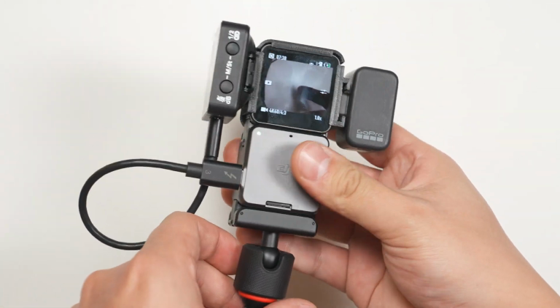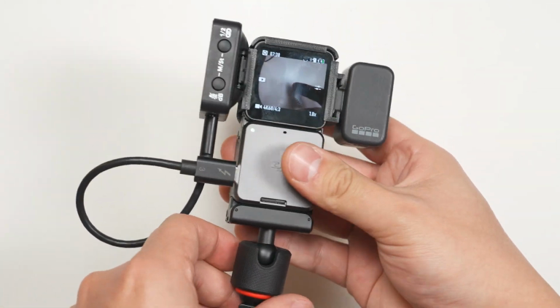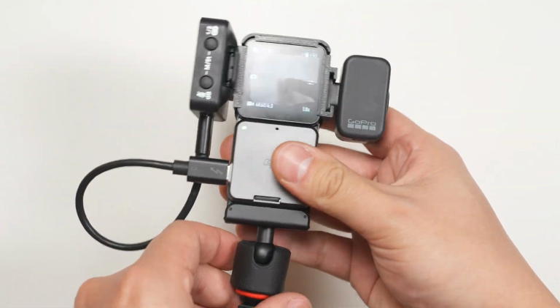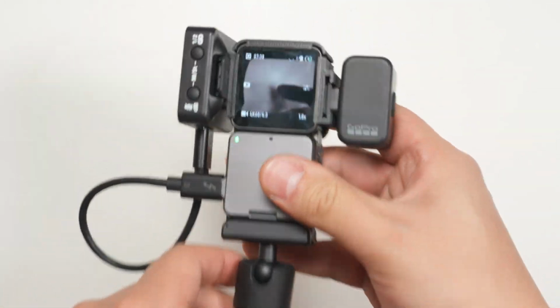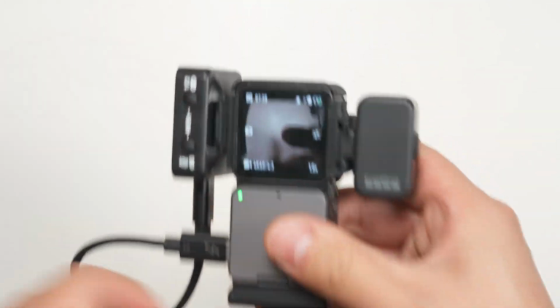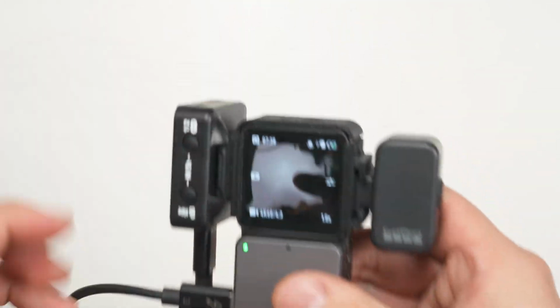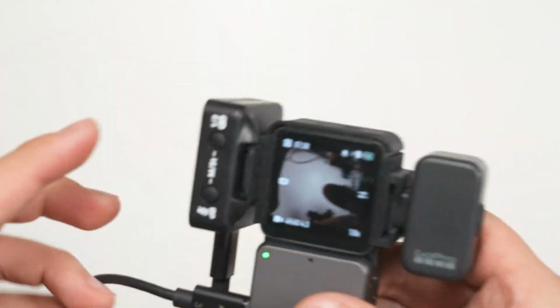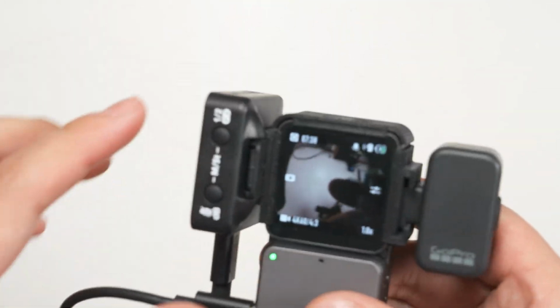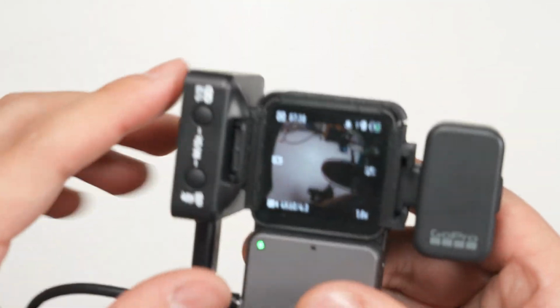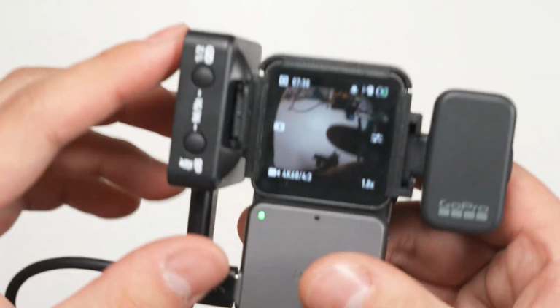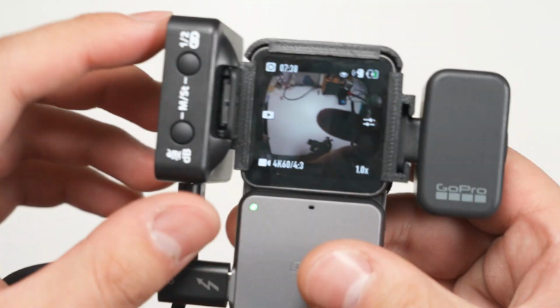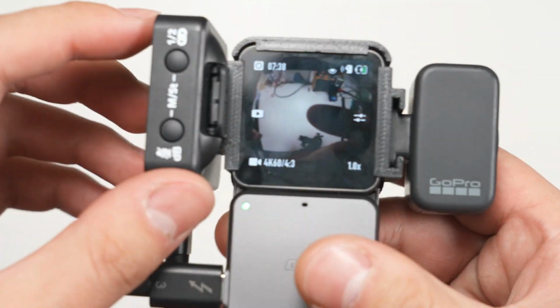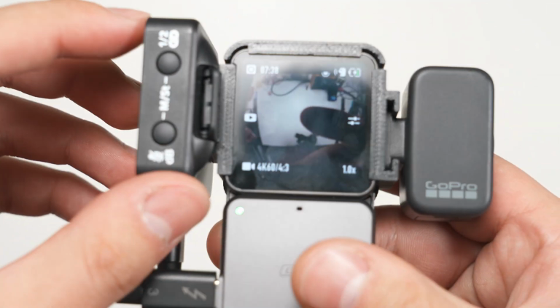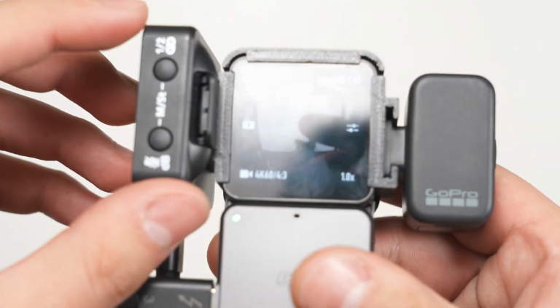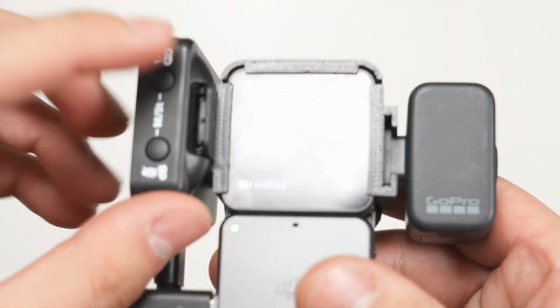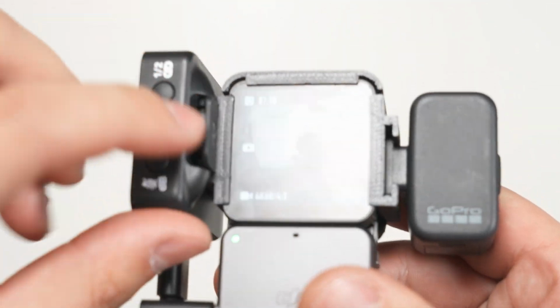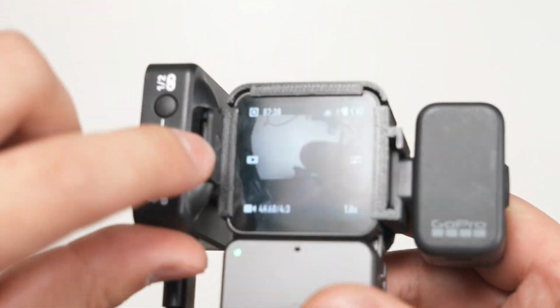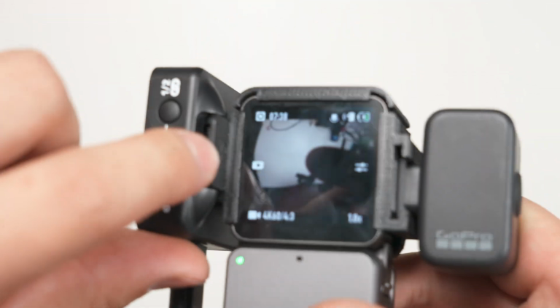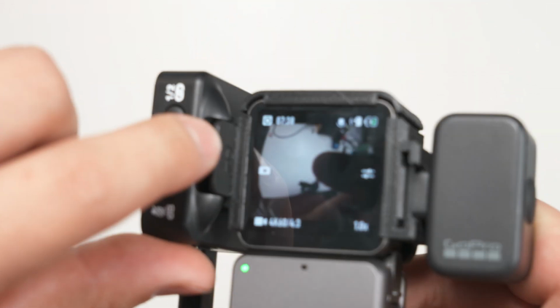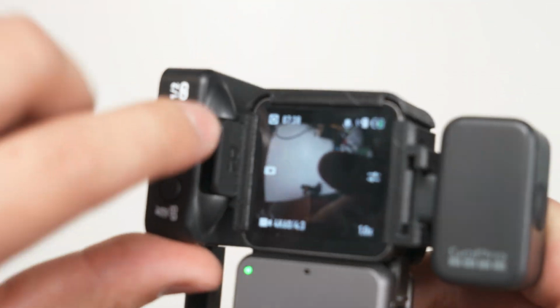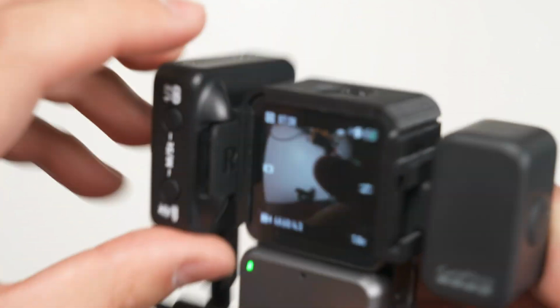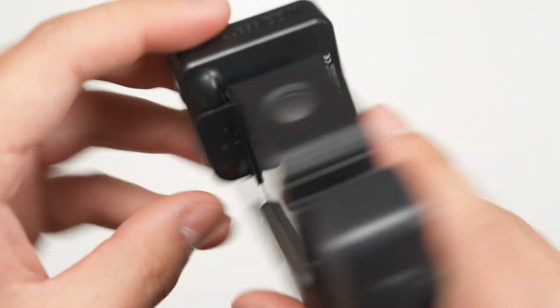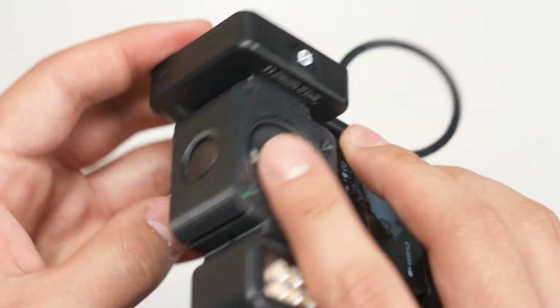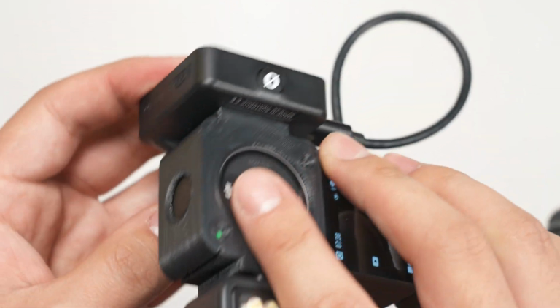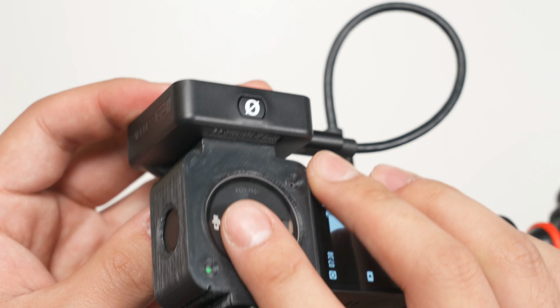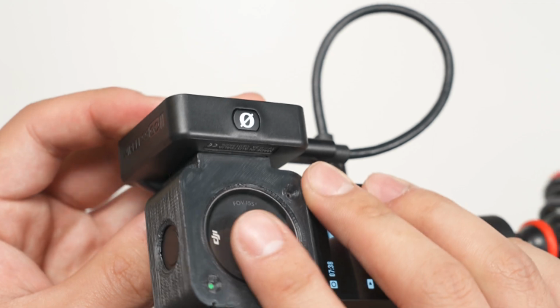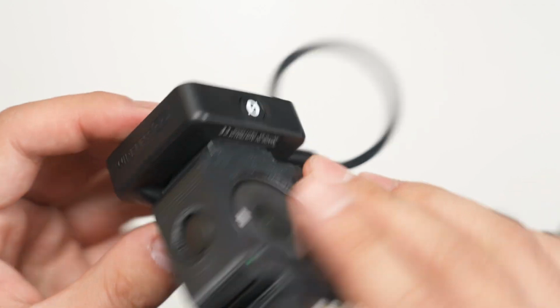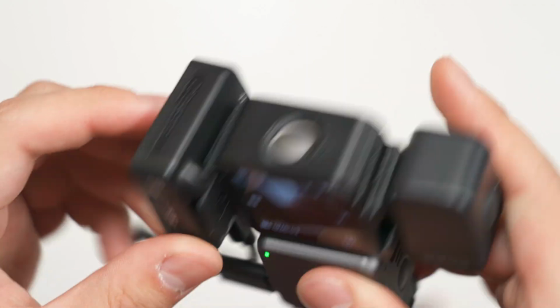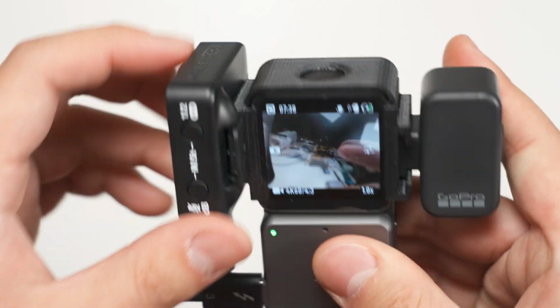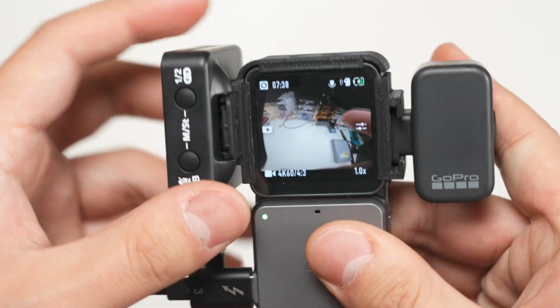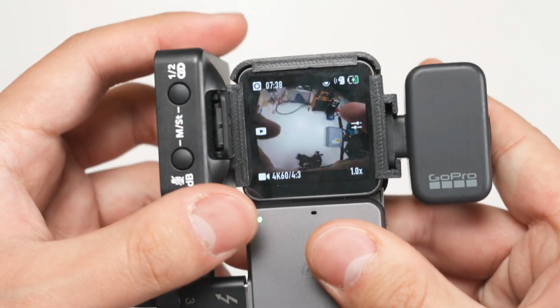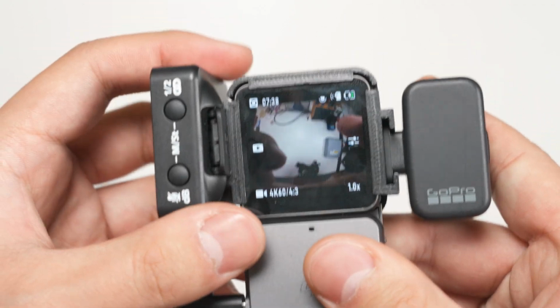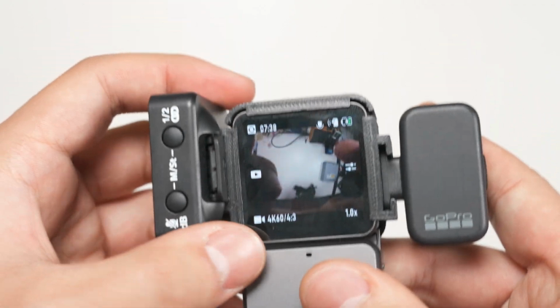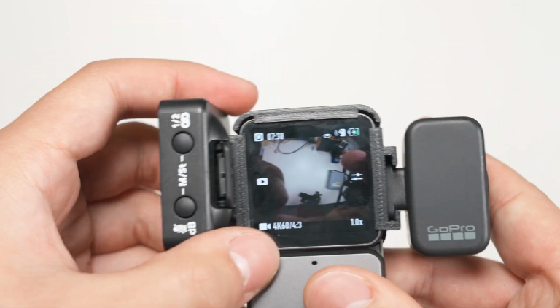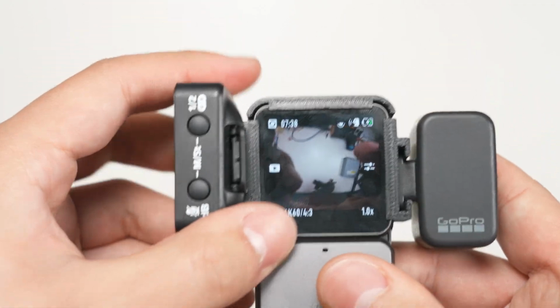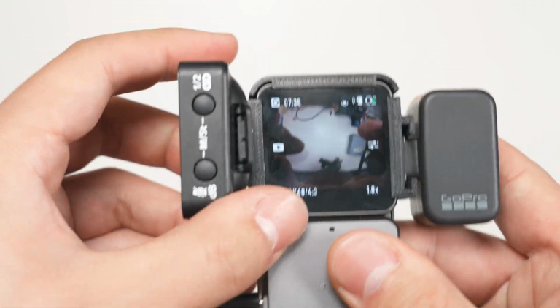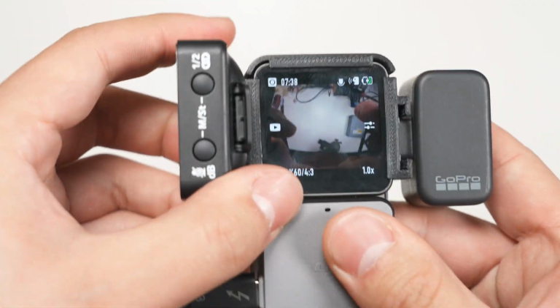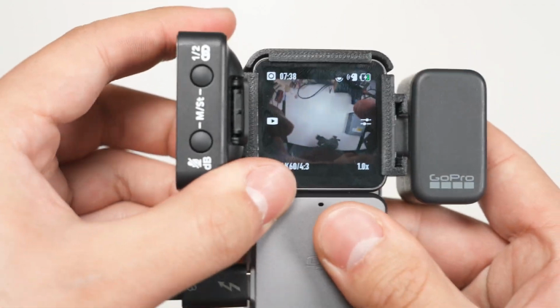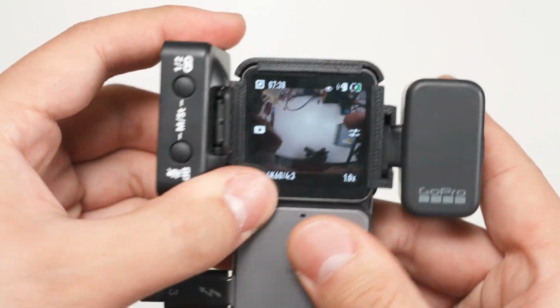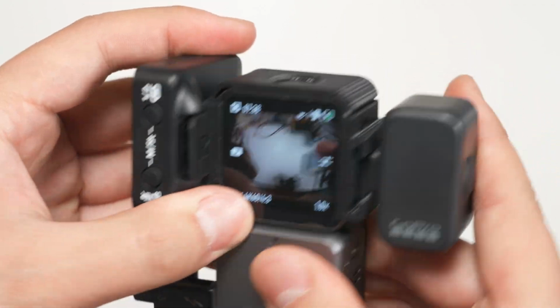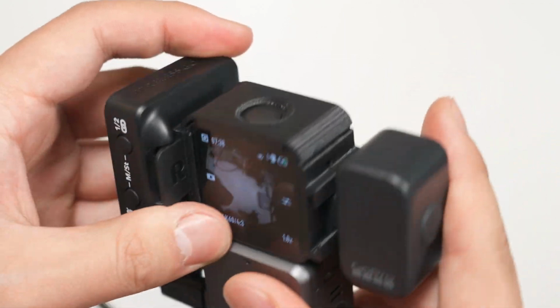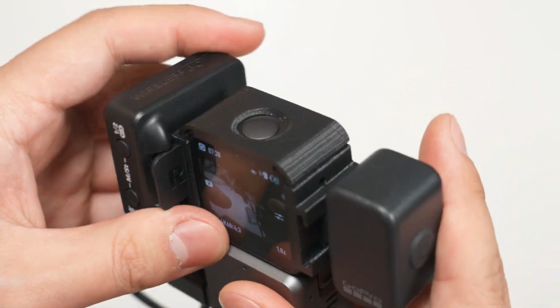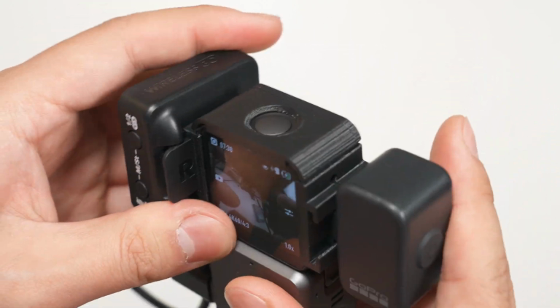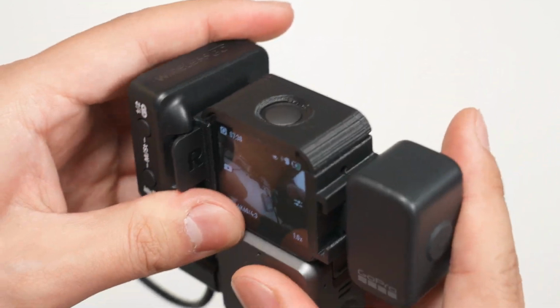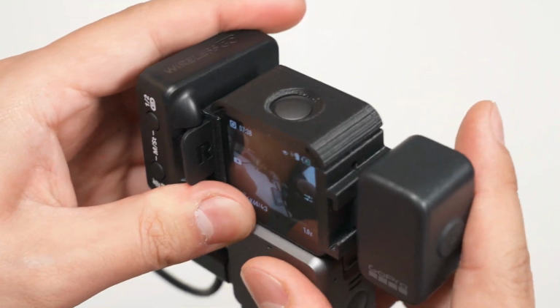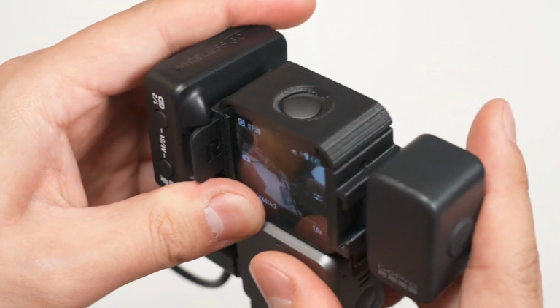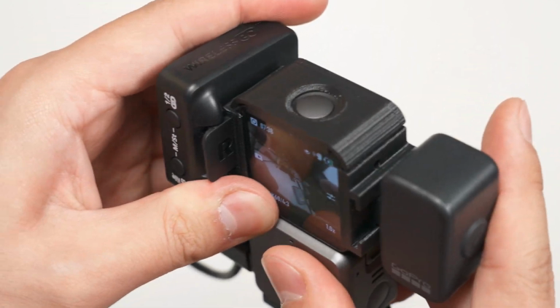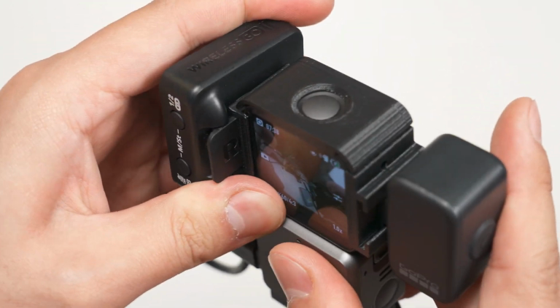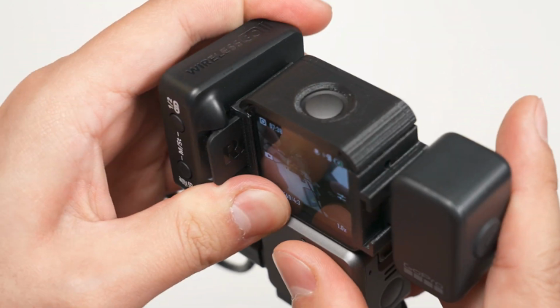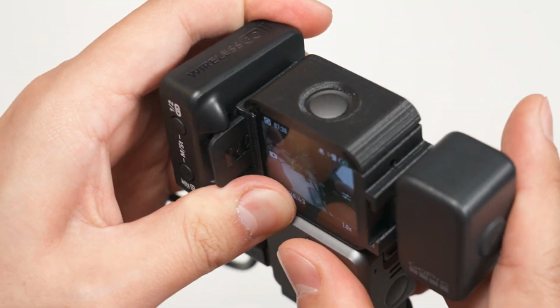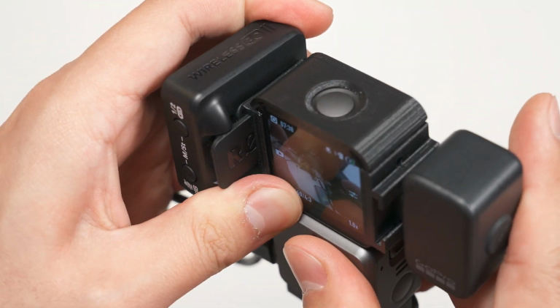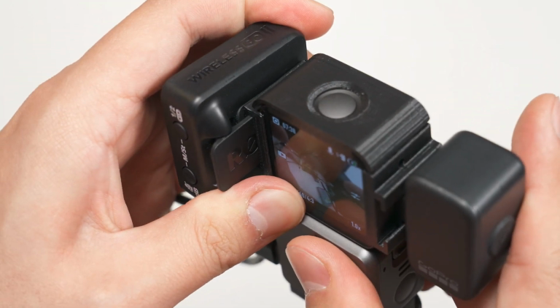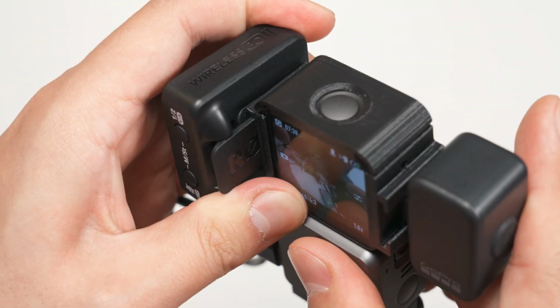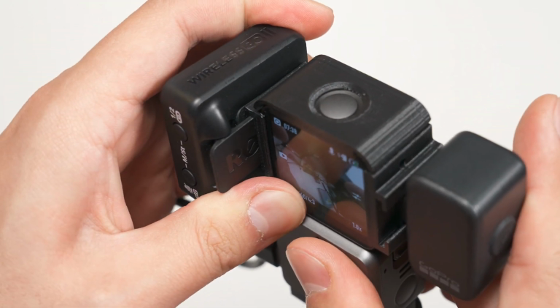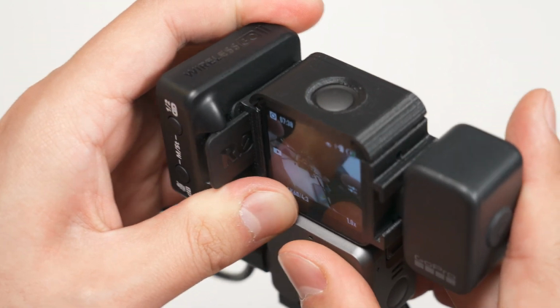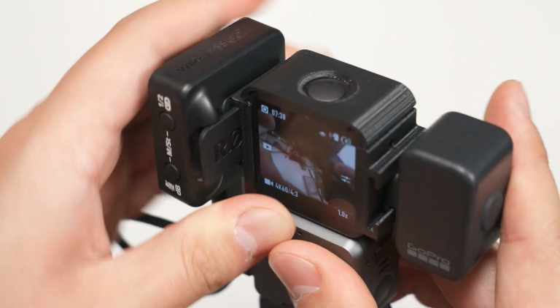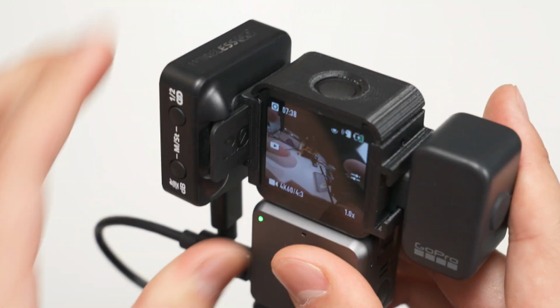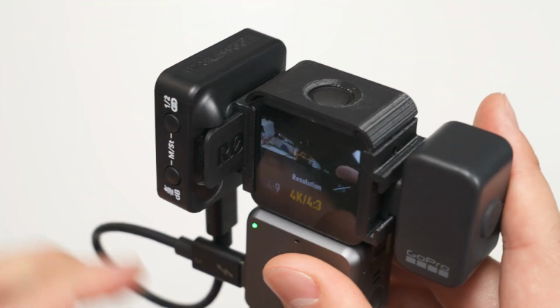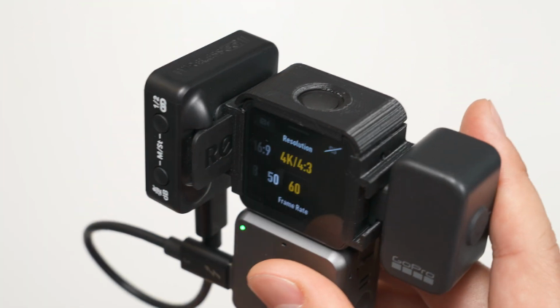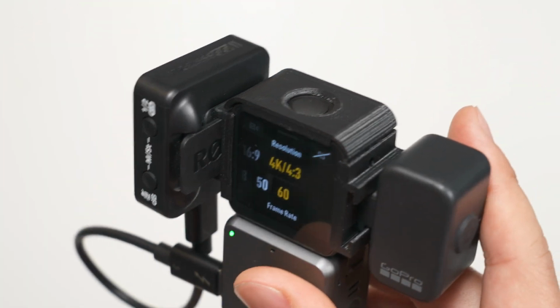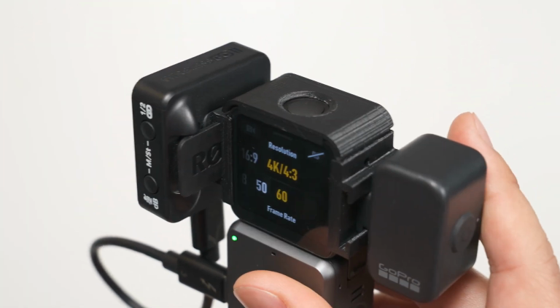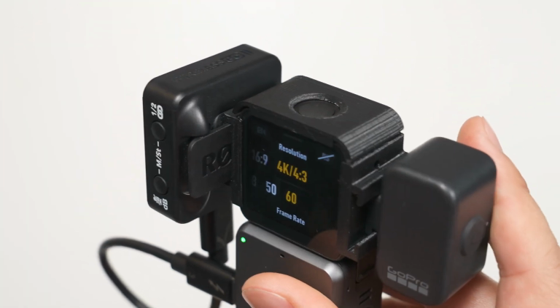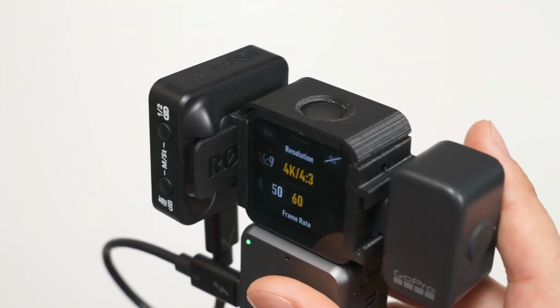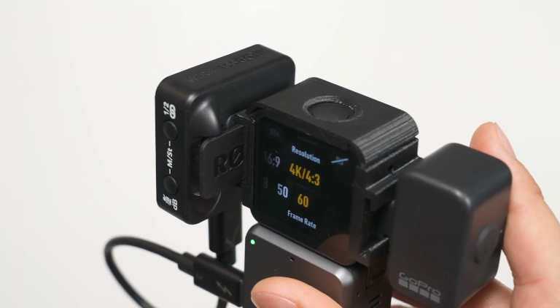The slots here are made extra long, so if your accessory blocks the camera's field of view, you can slide it backward to get it out of the way.